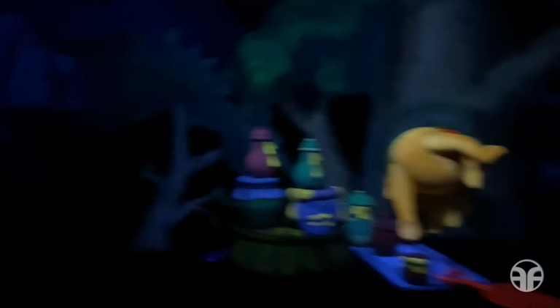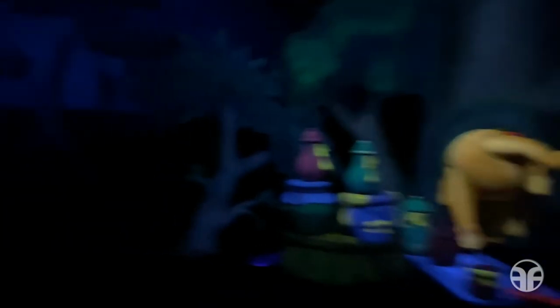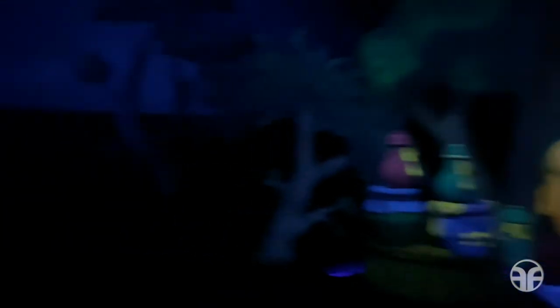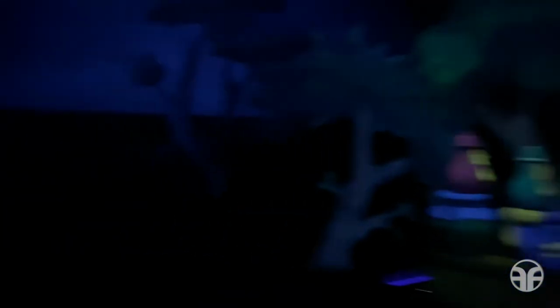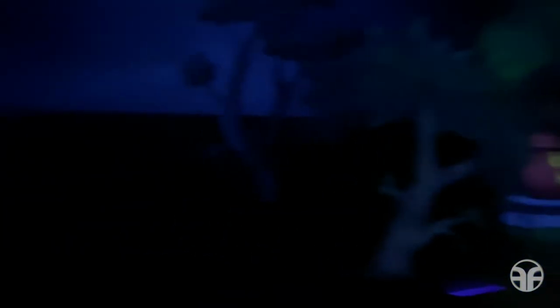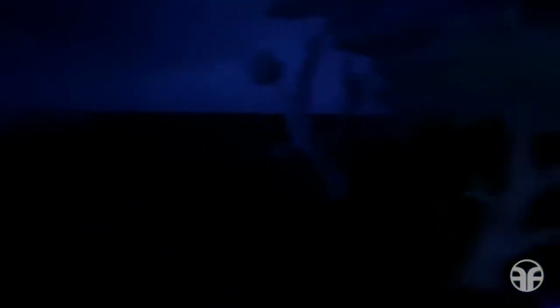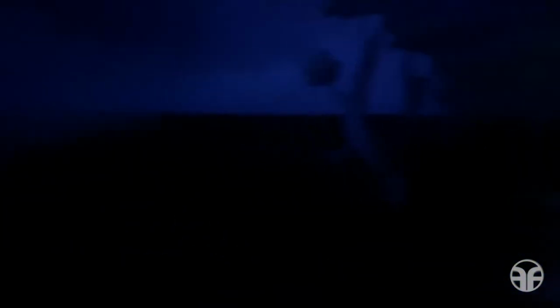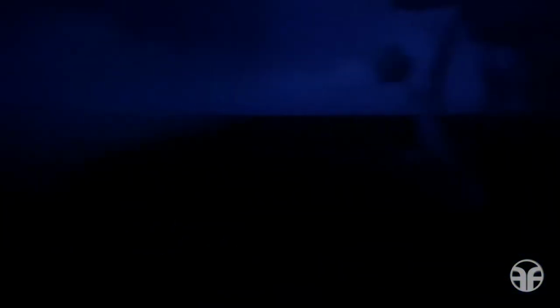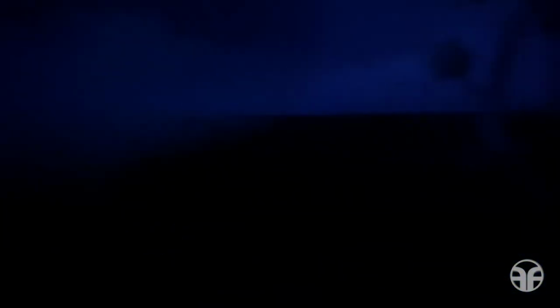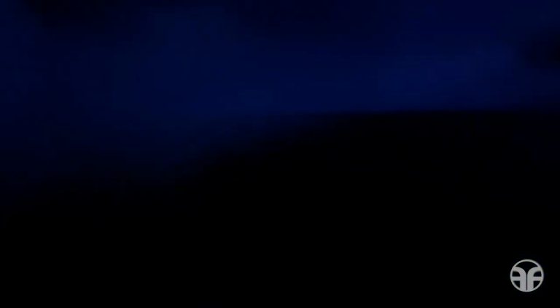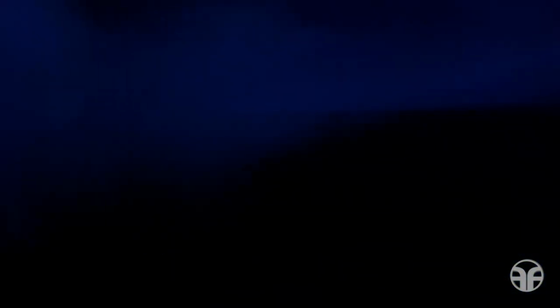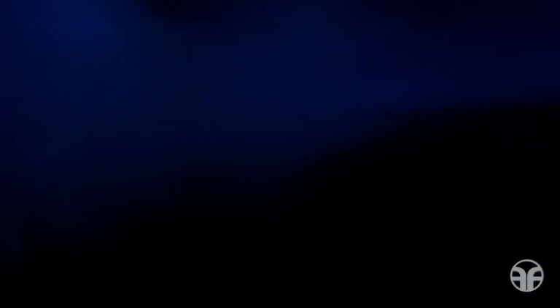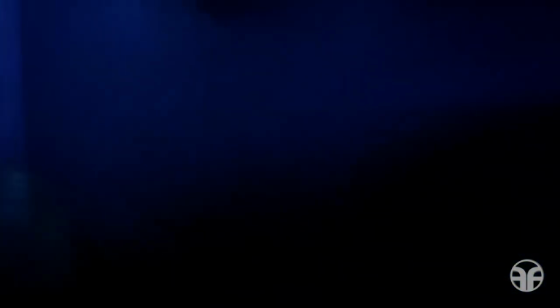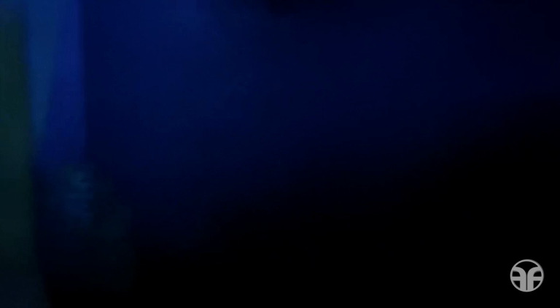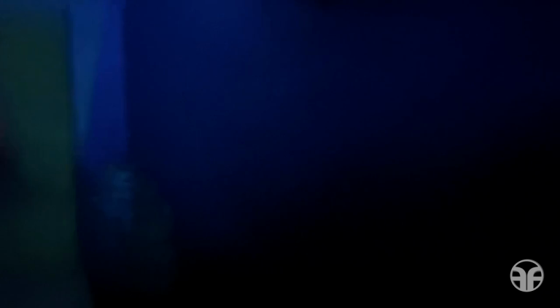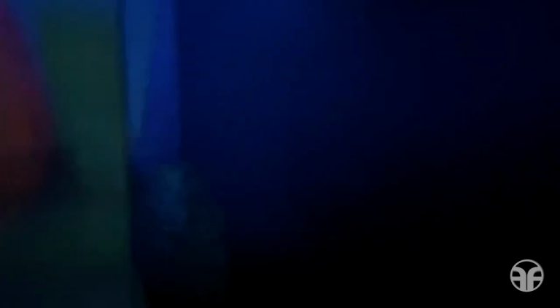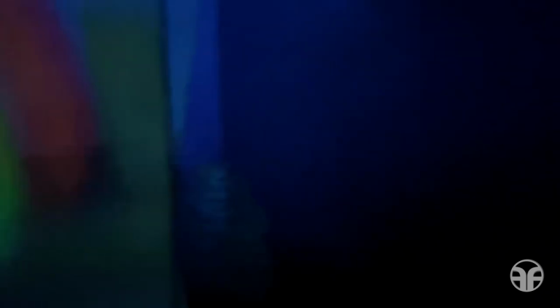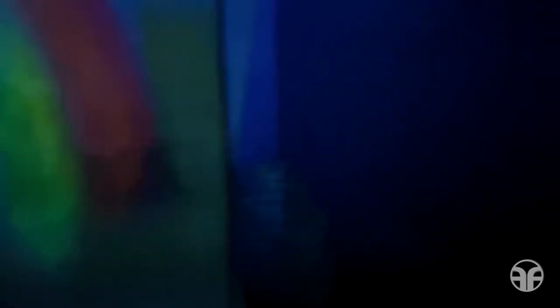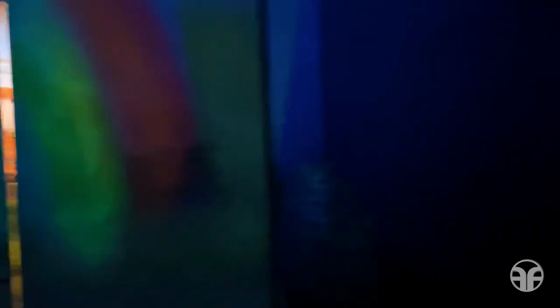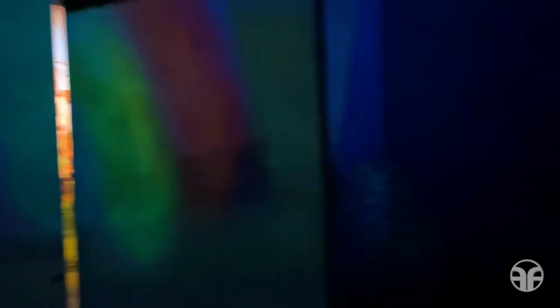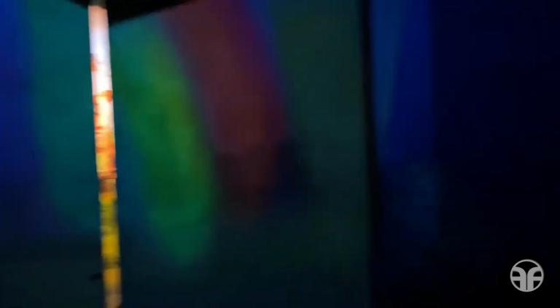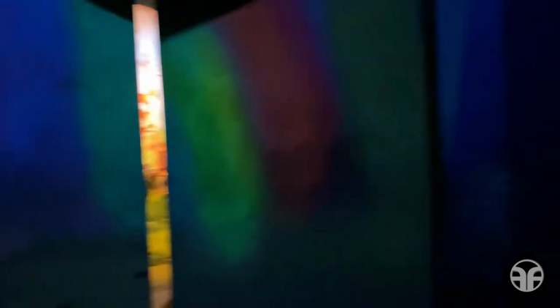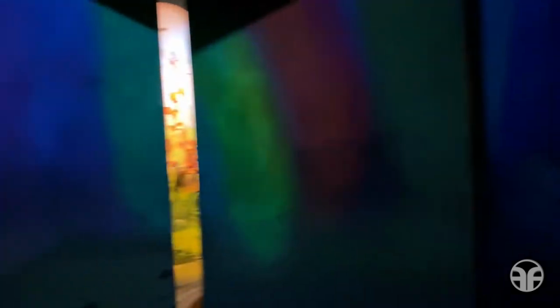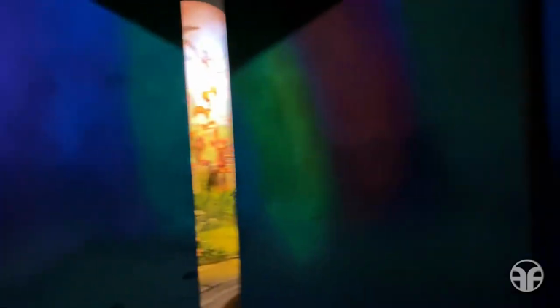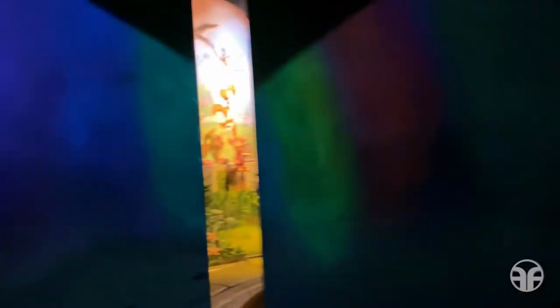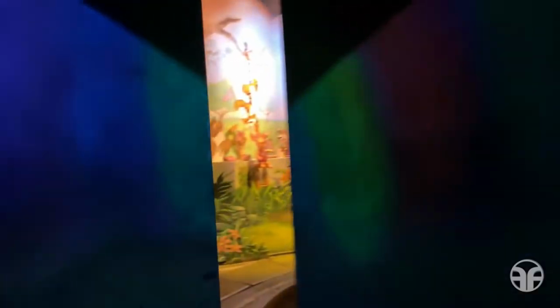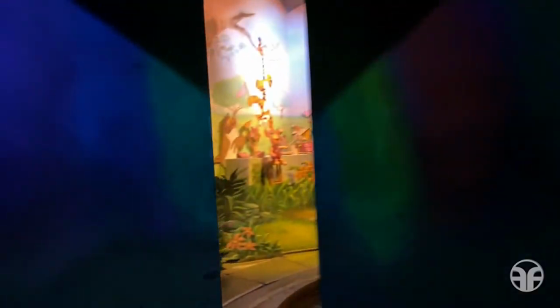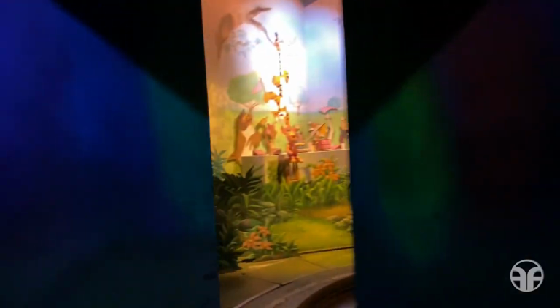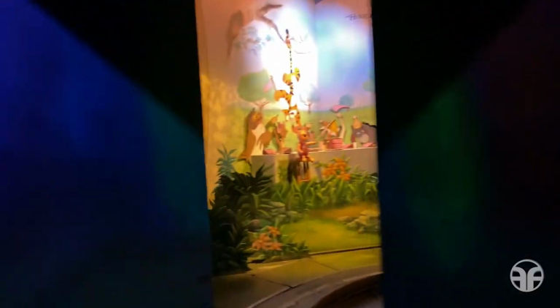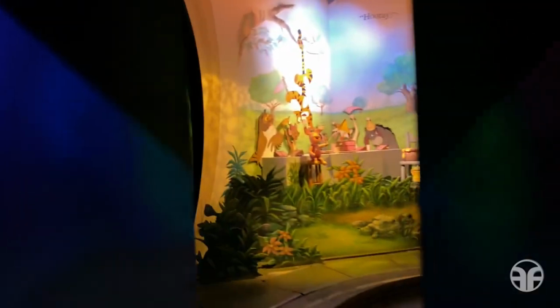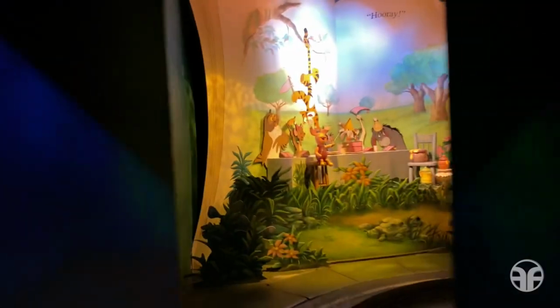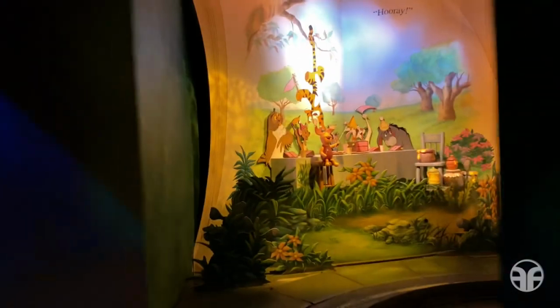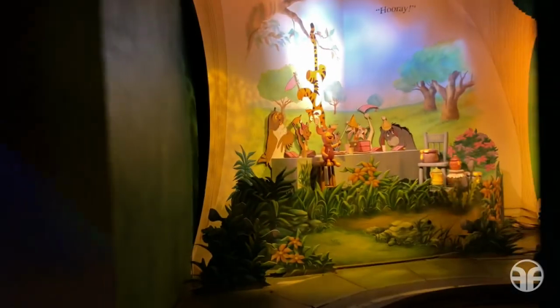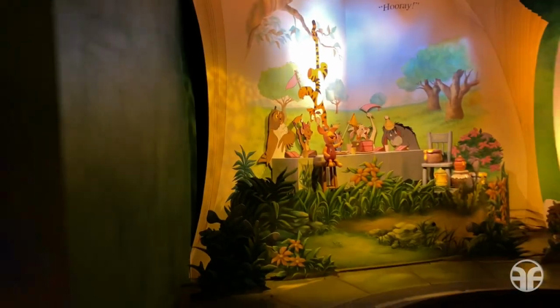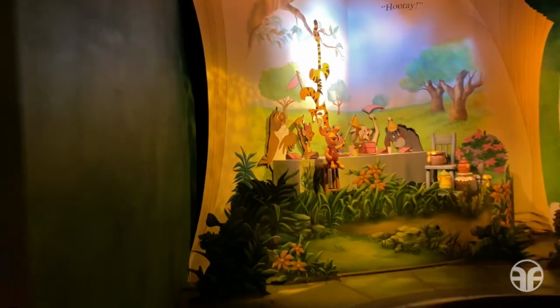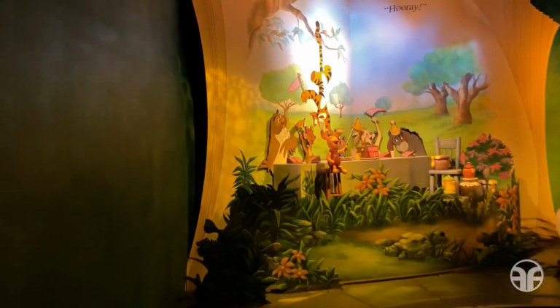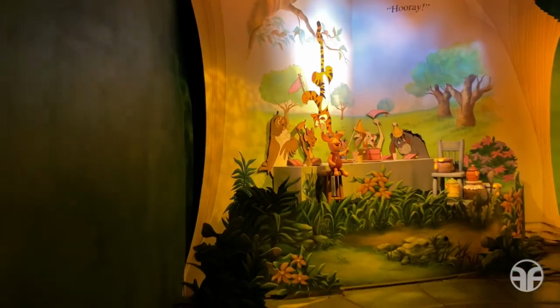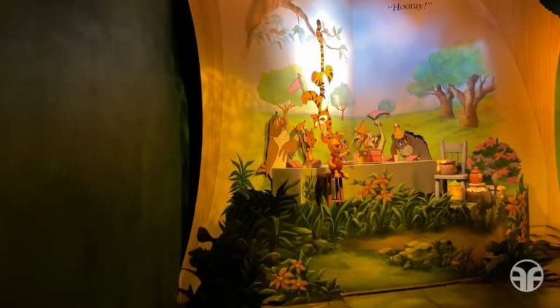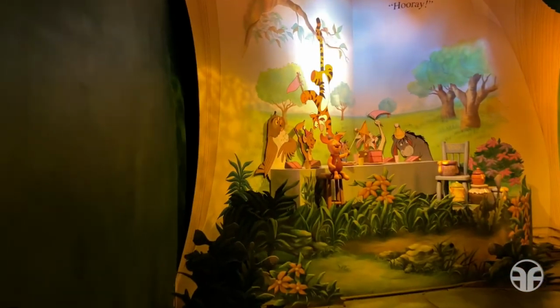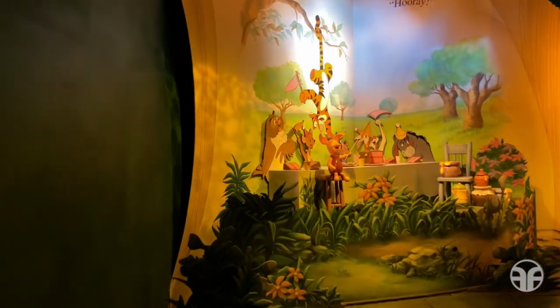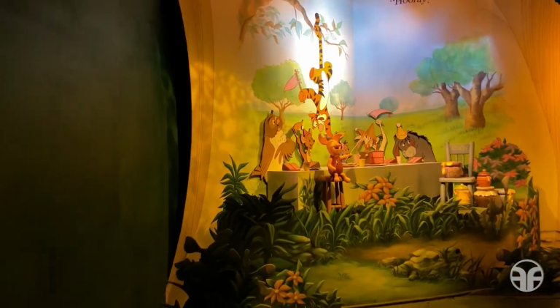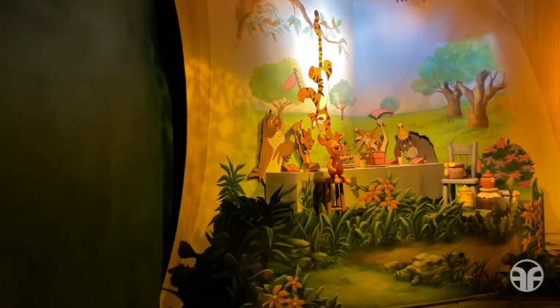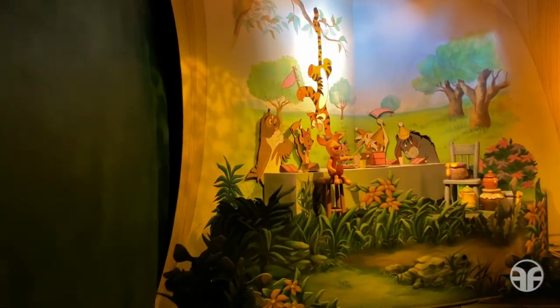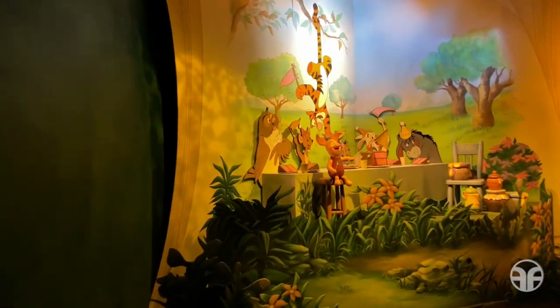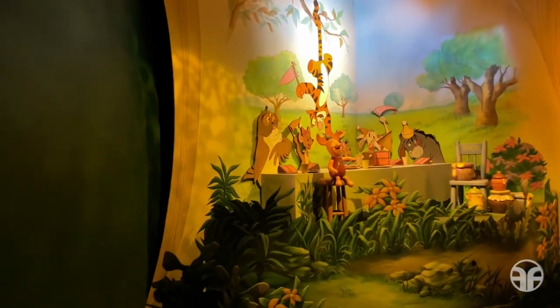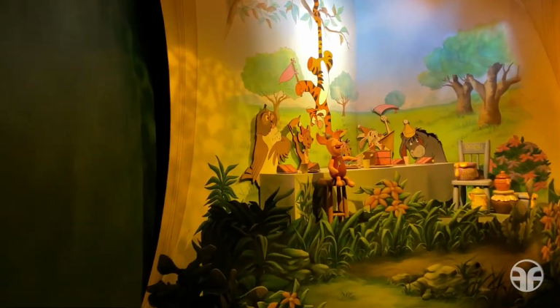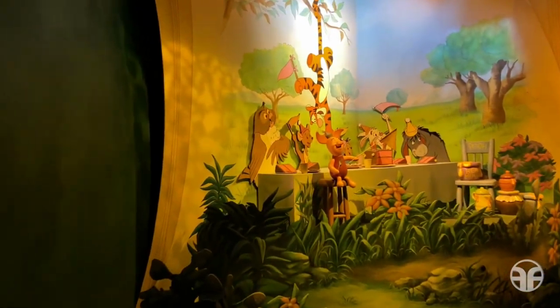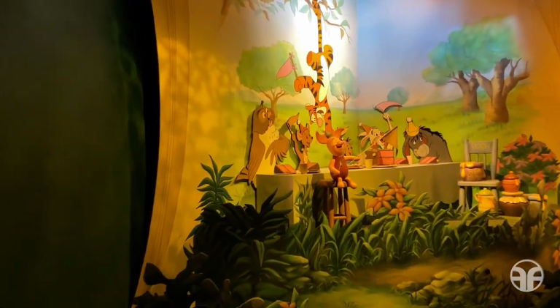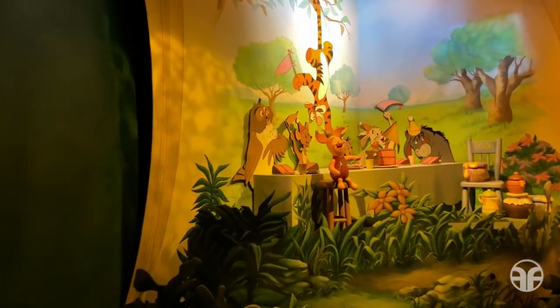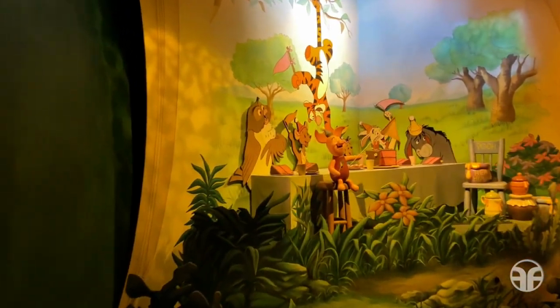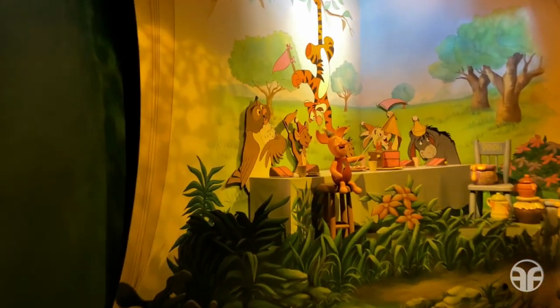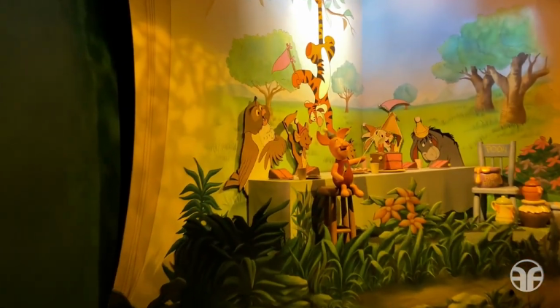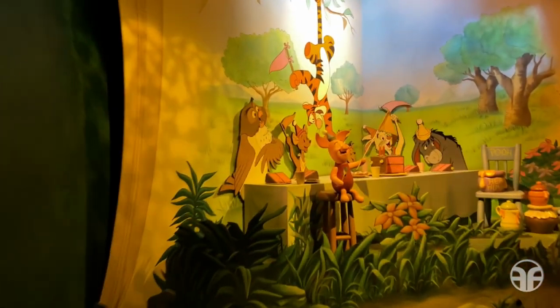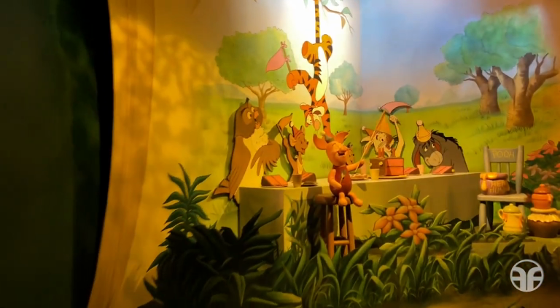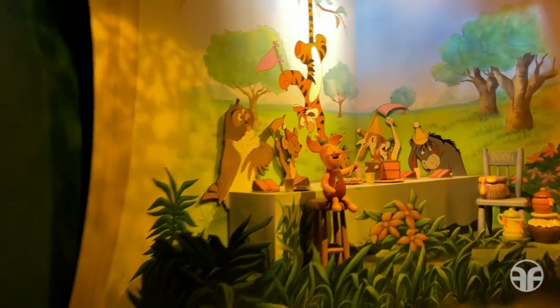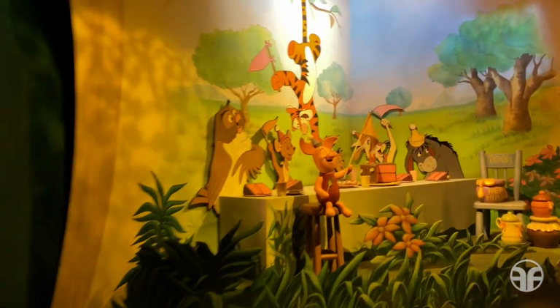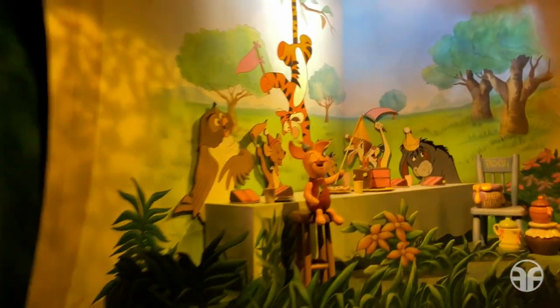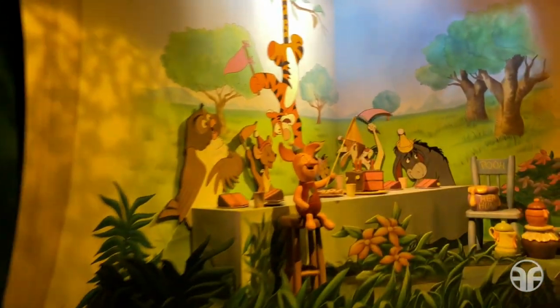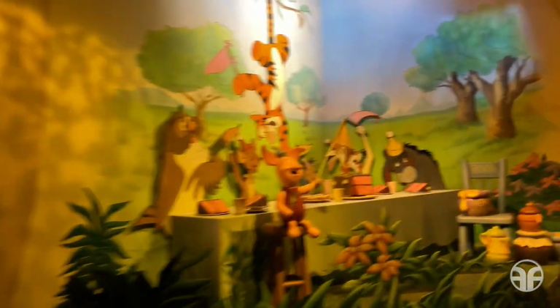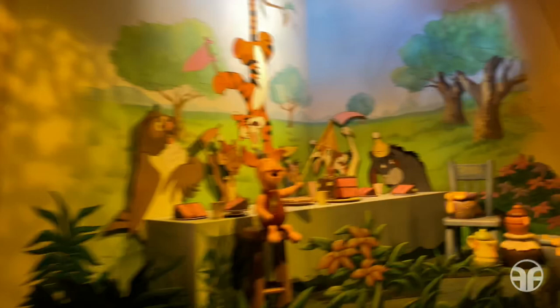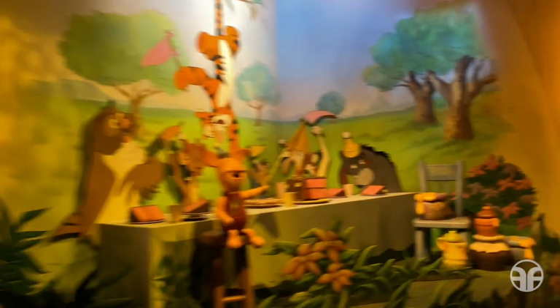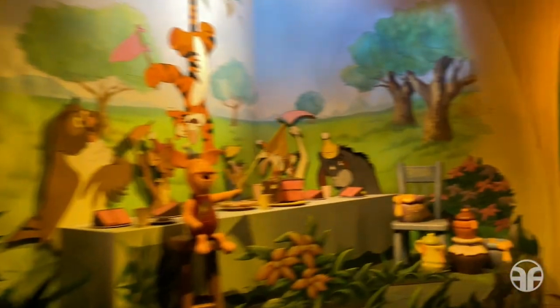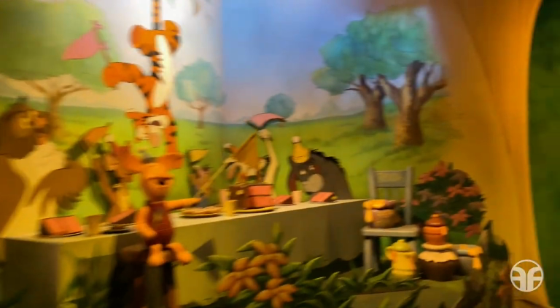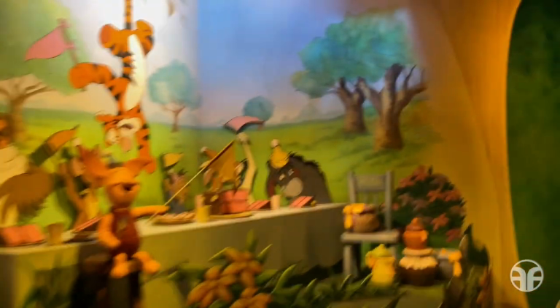At last, the rain went away and everyone gathered together to sing. Hooray! Hooray for Pooh too!